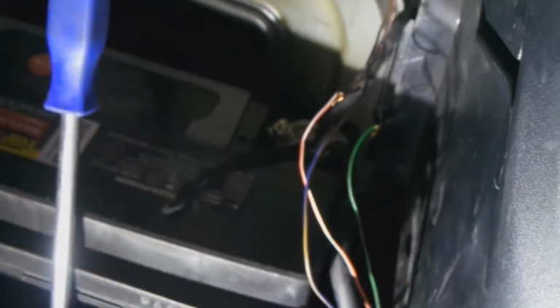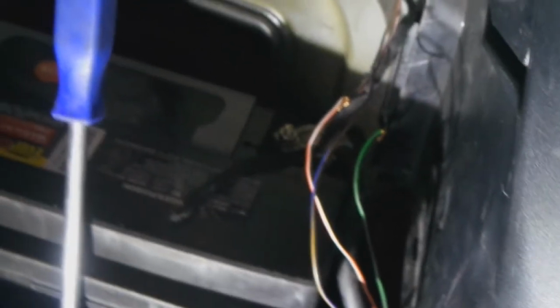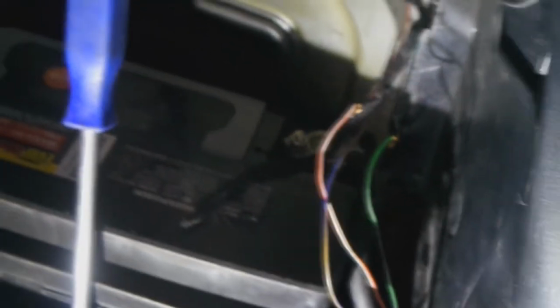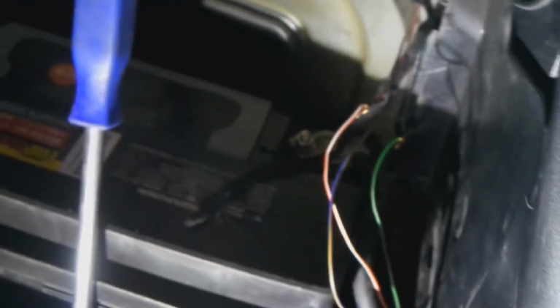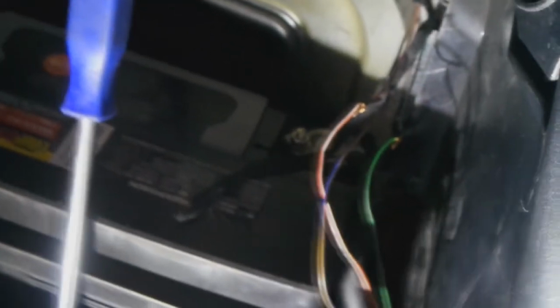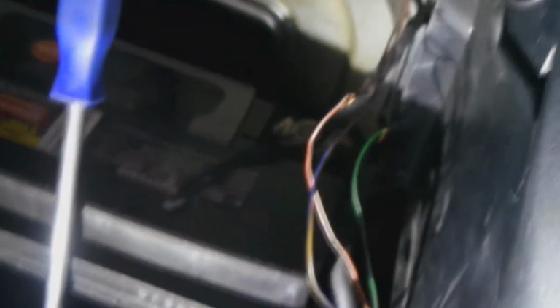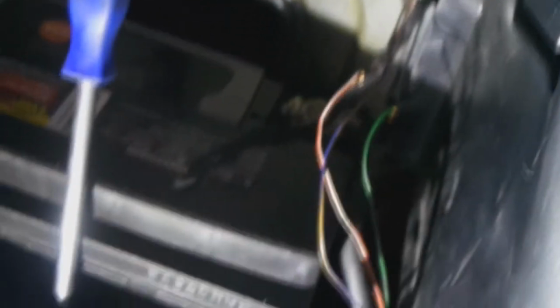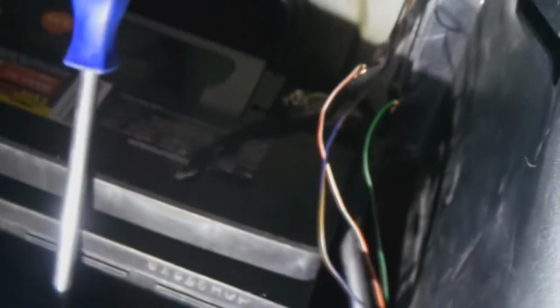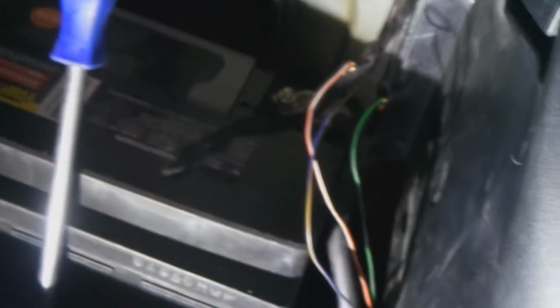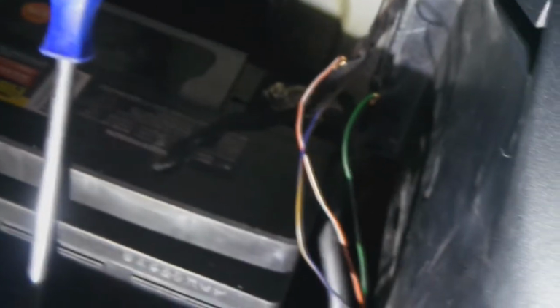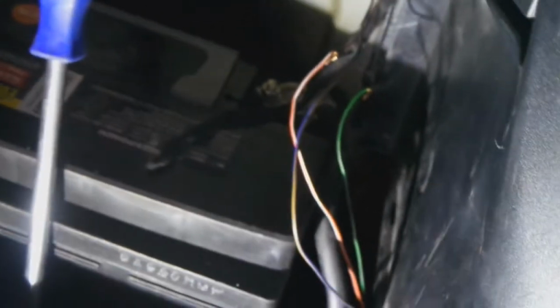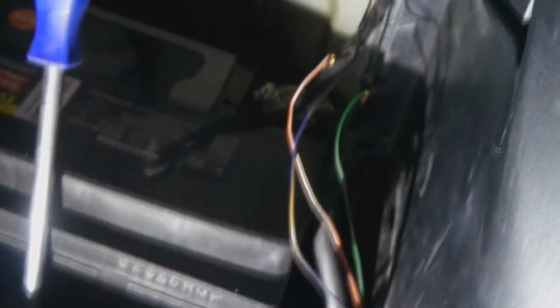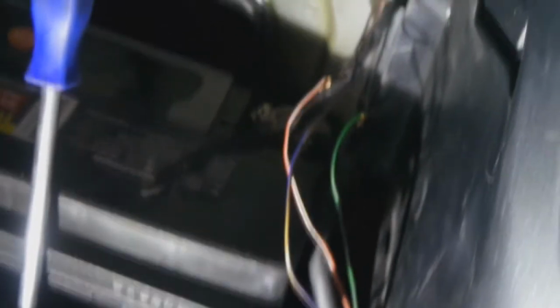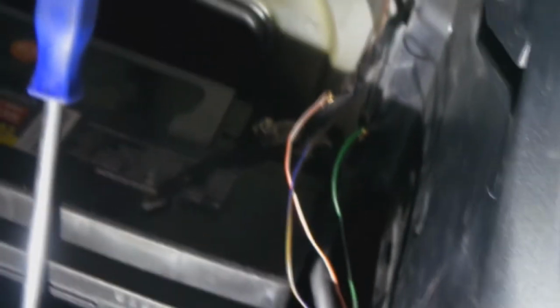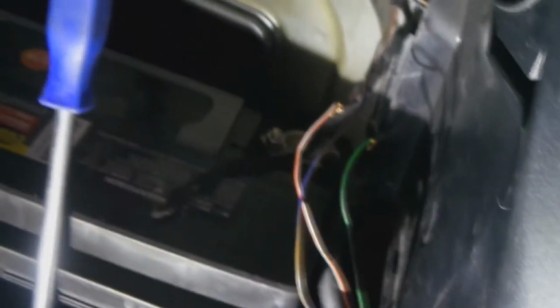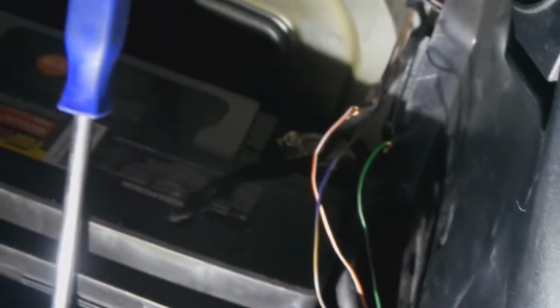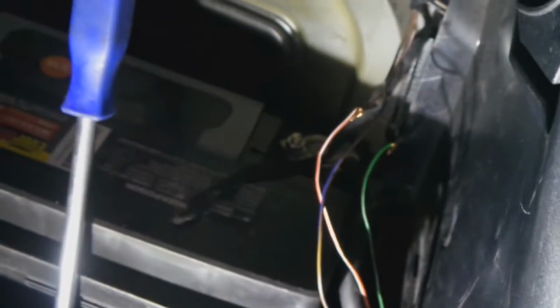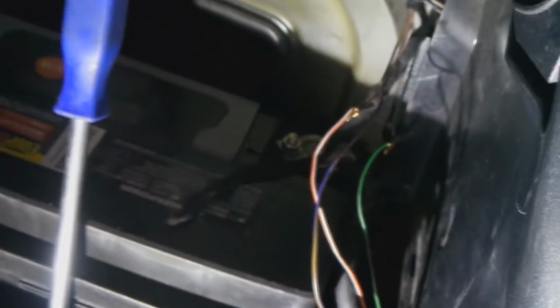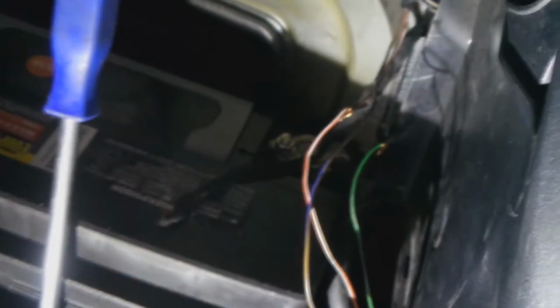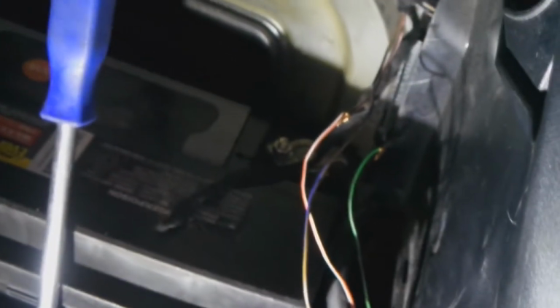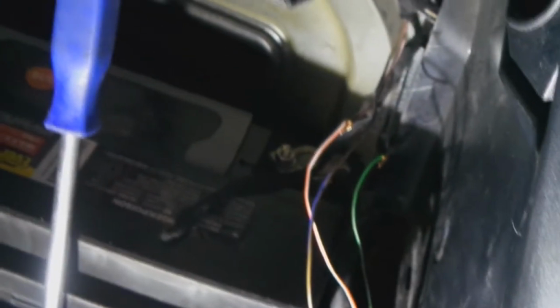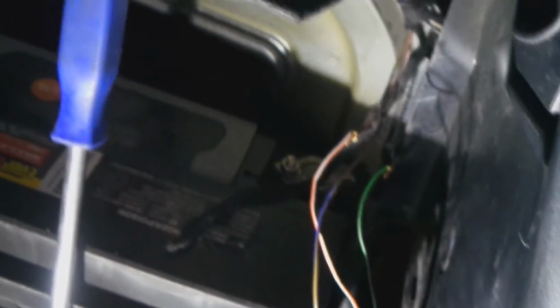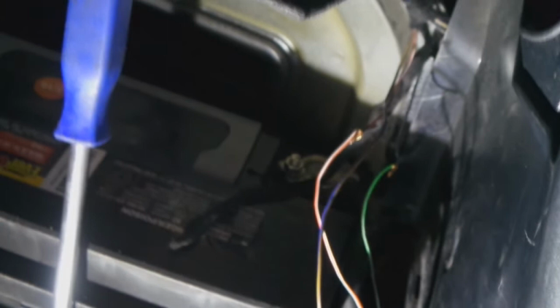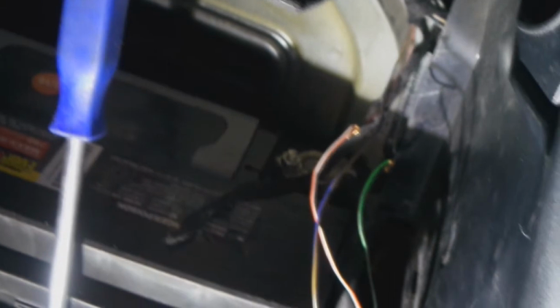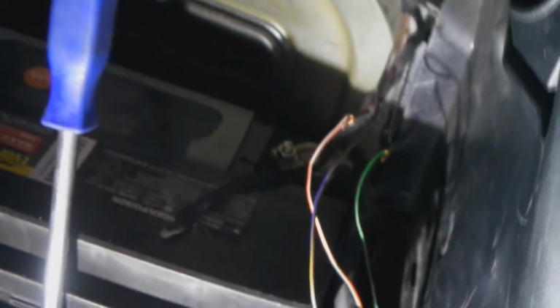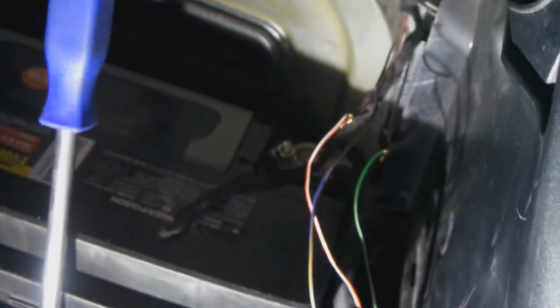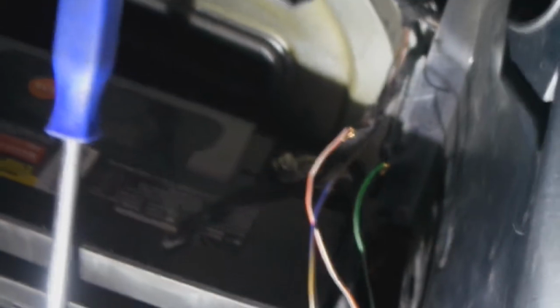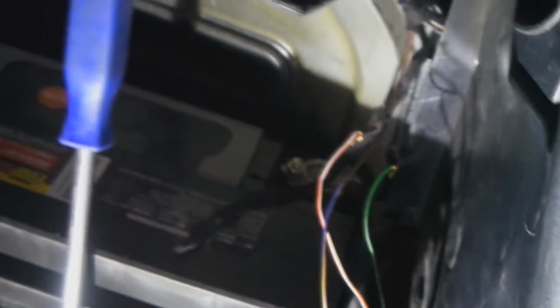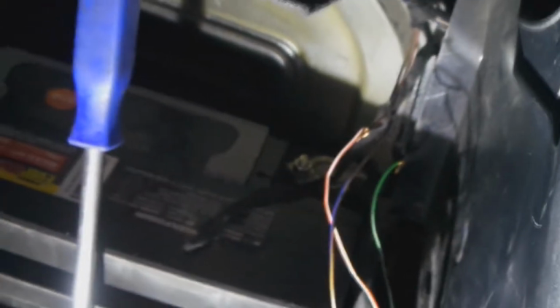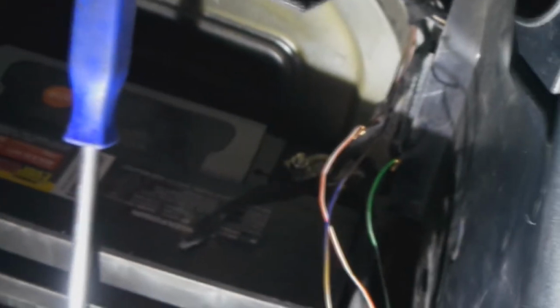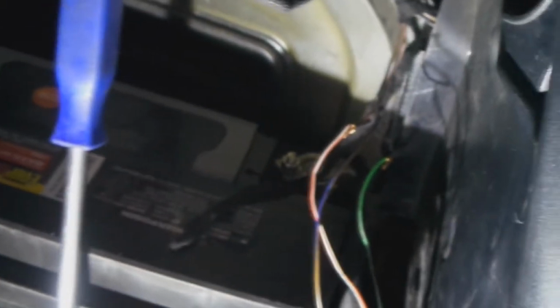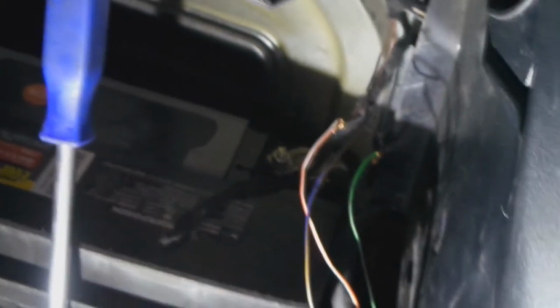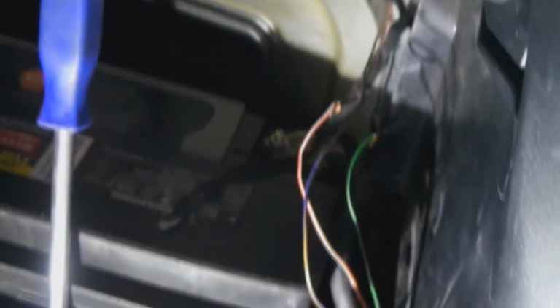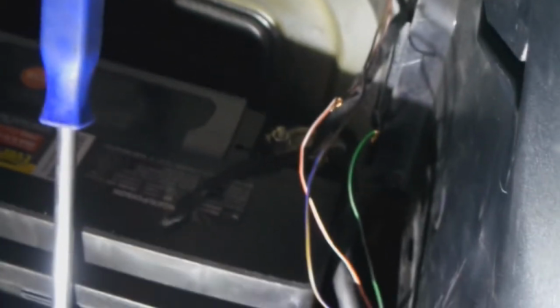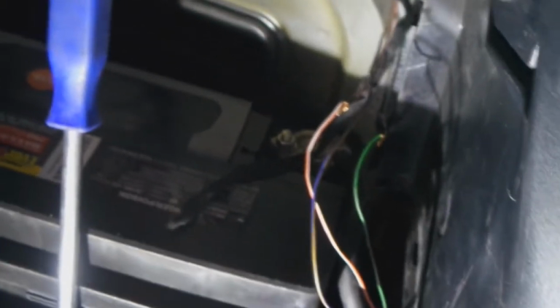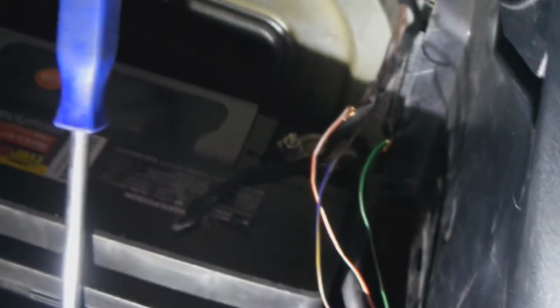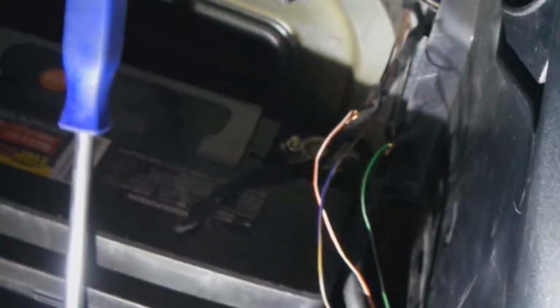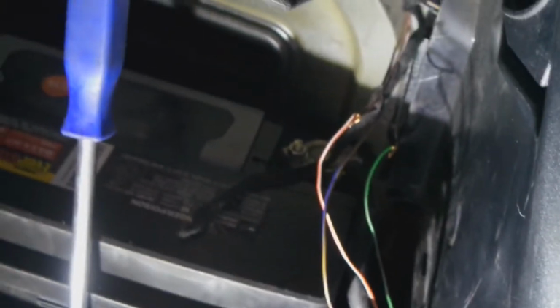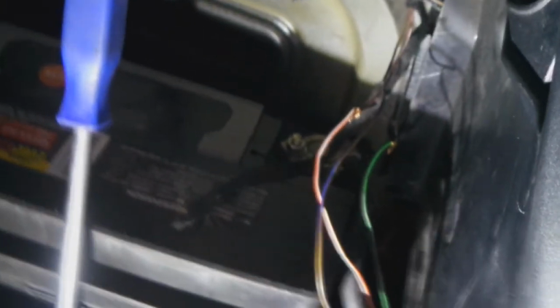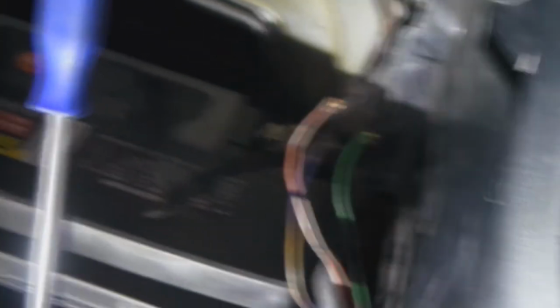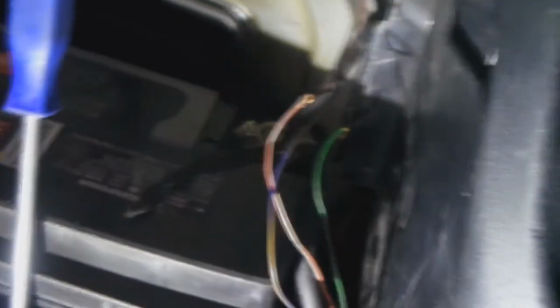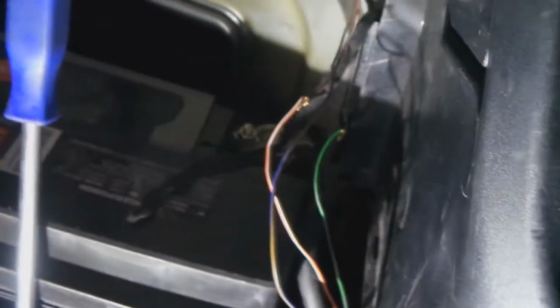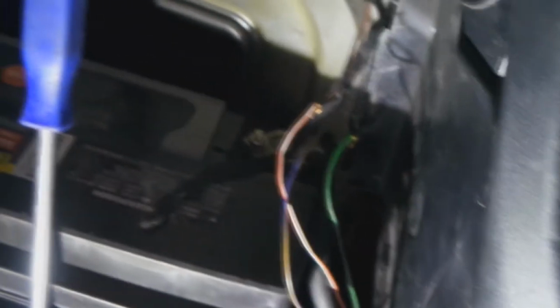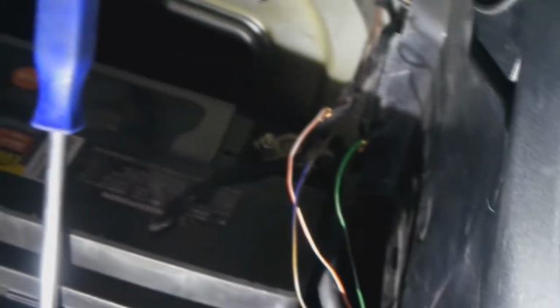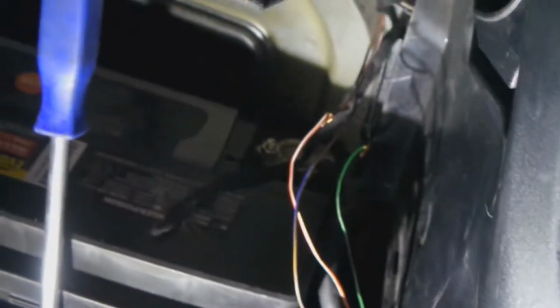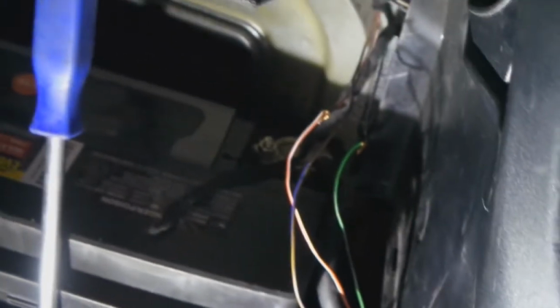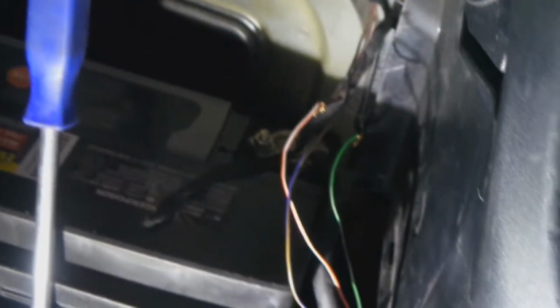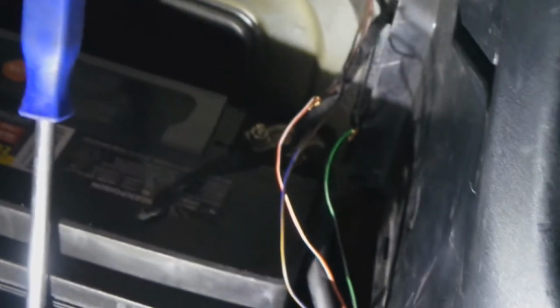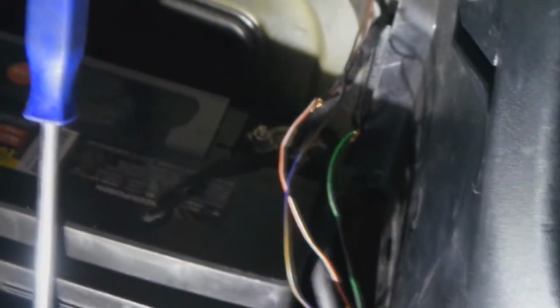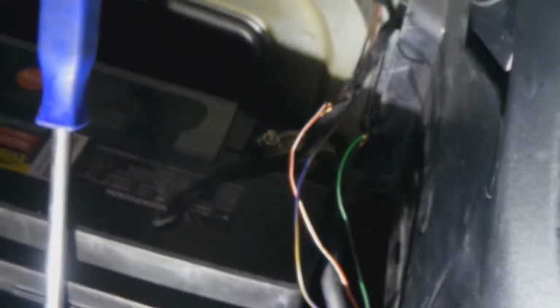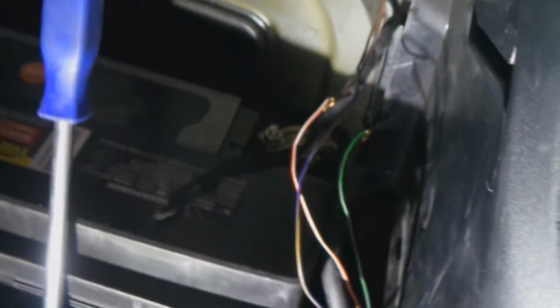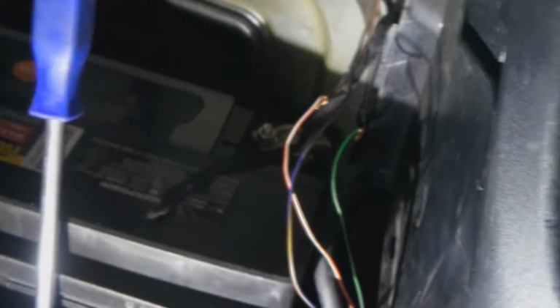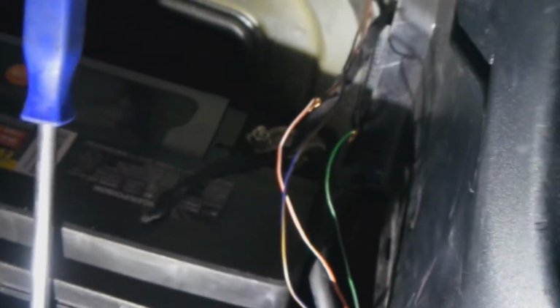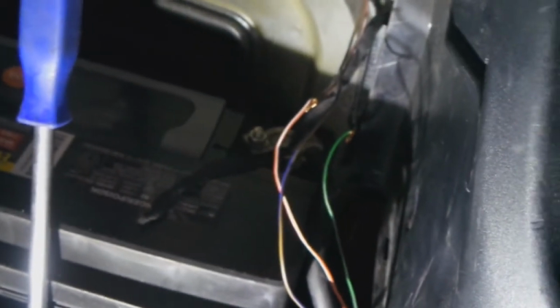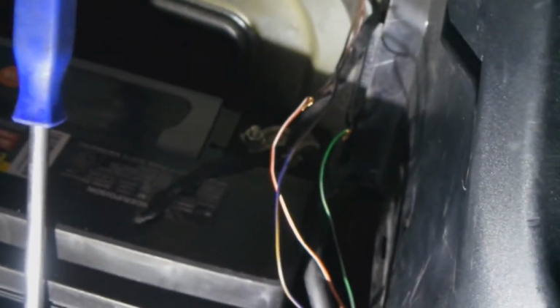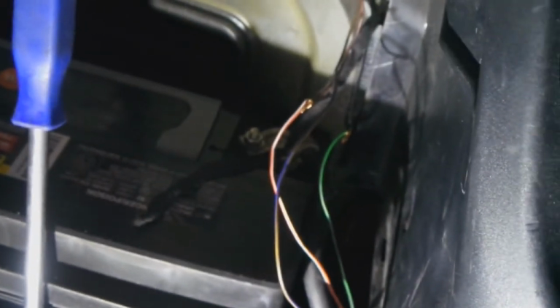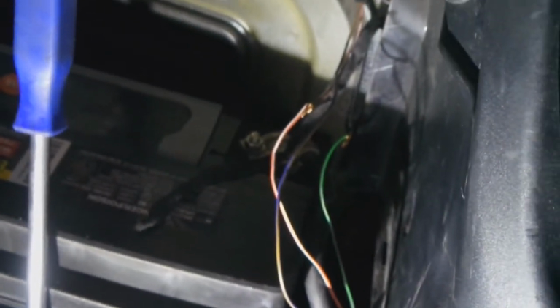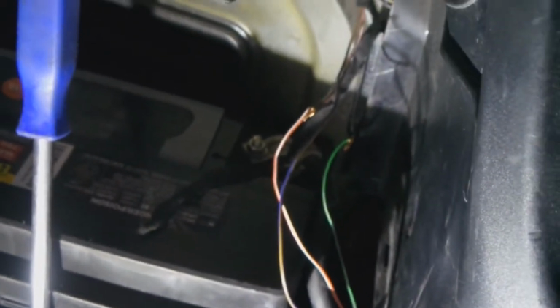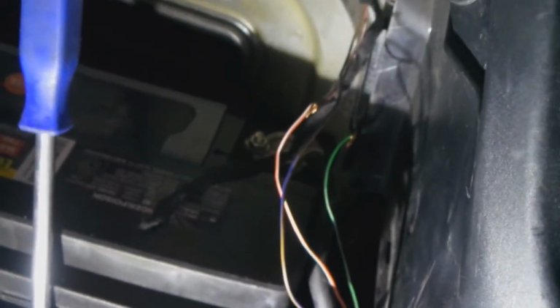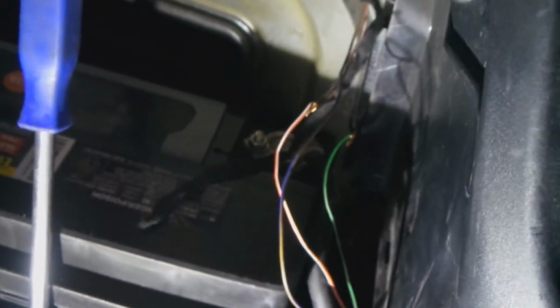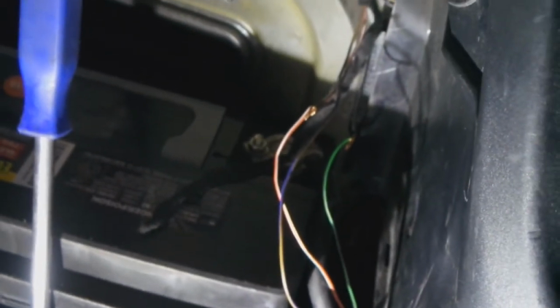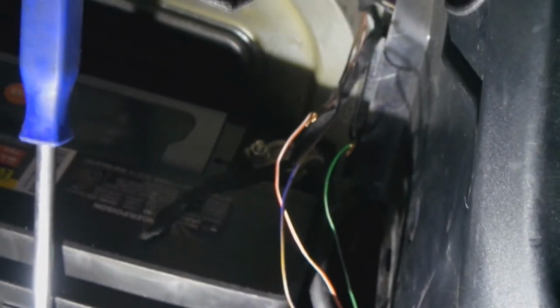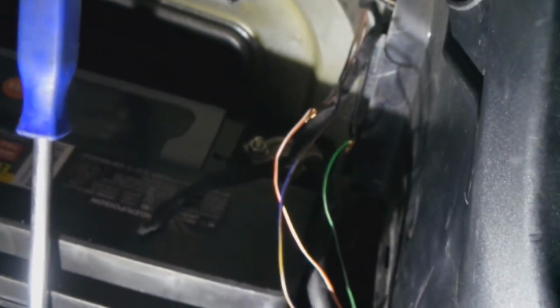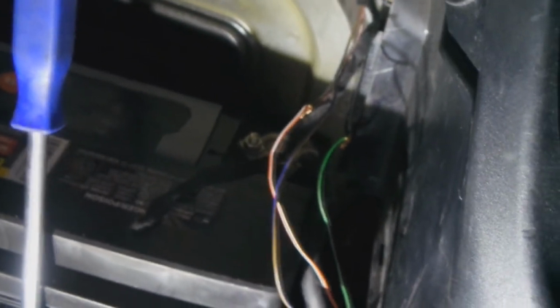So if you guys have the same problem, make sure you check these wires, because there's a really good possibility they have chewed-off wires like here. If you like the video, please subscribe and I'll see you guys in the next video.